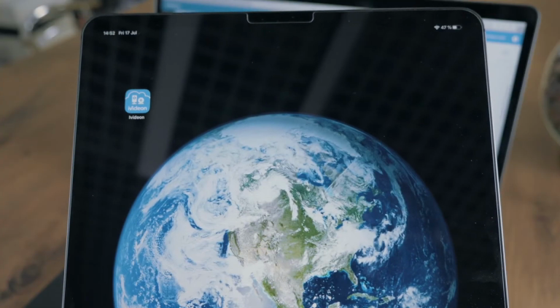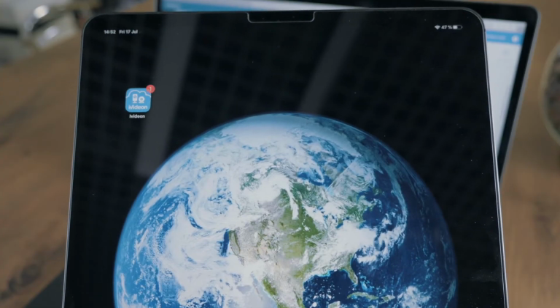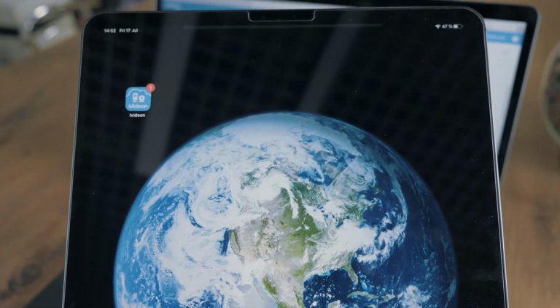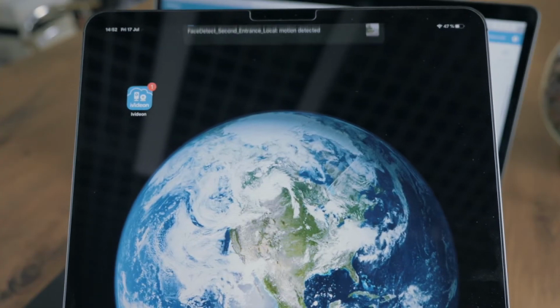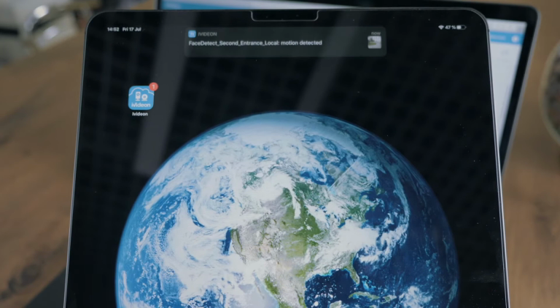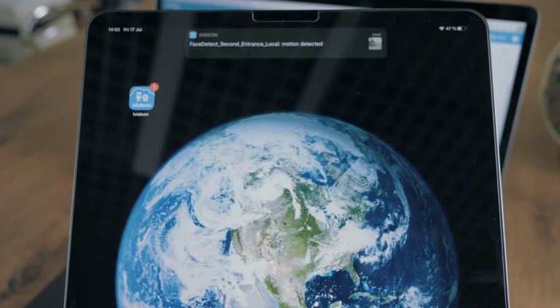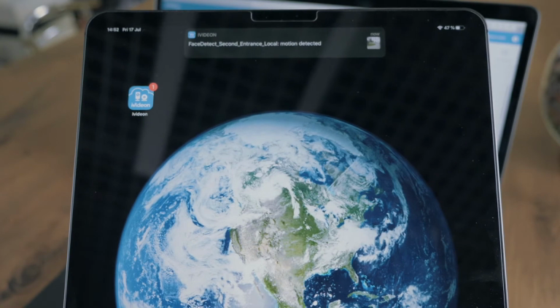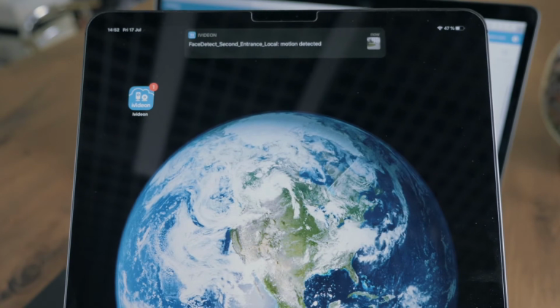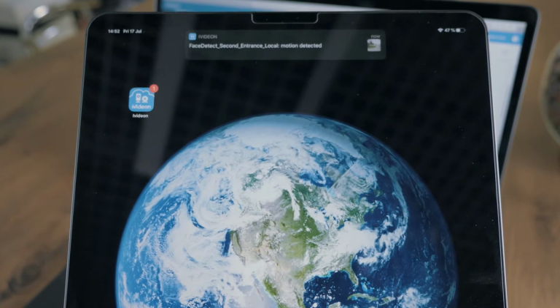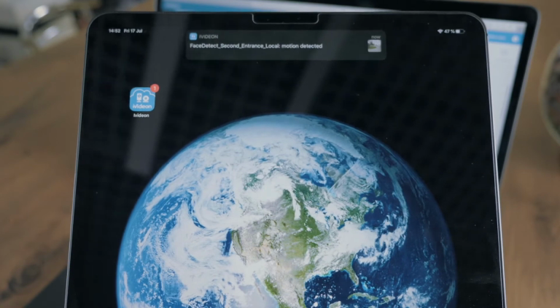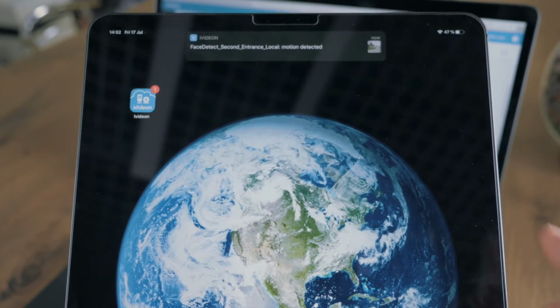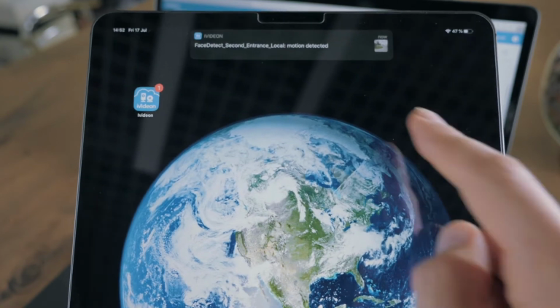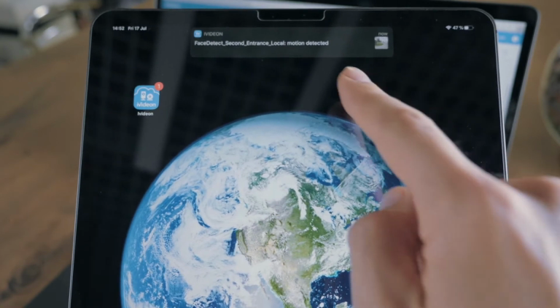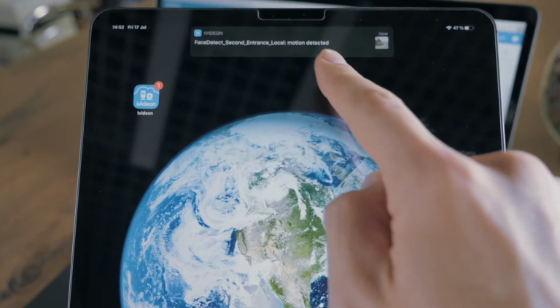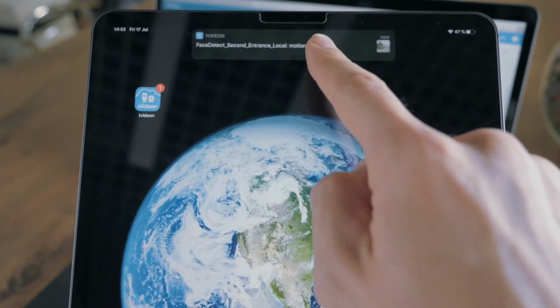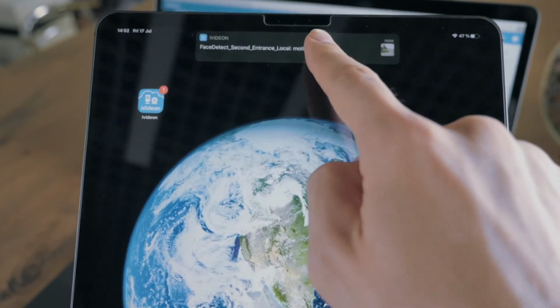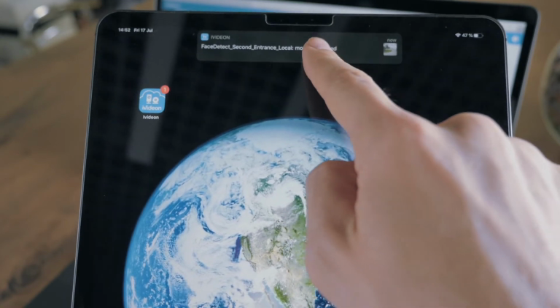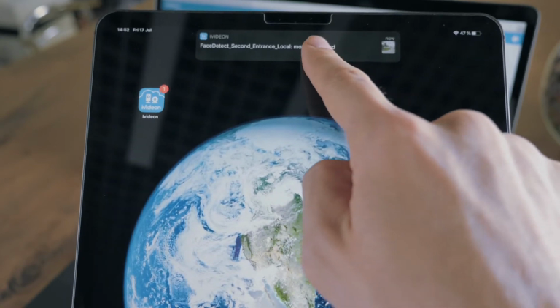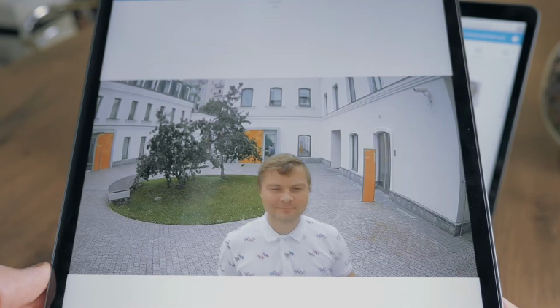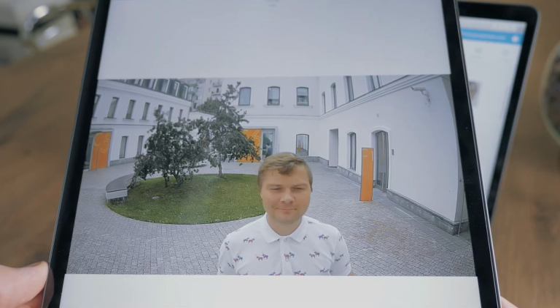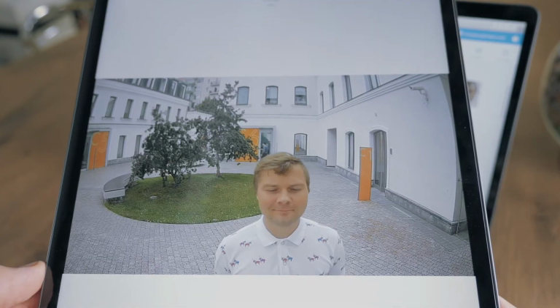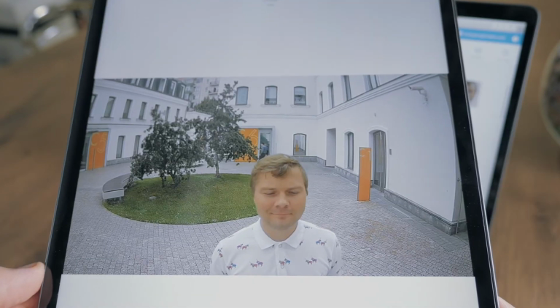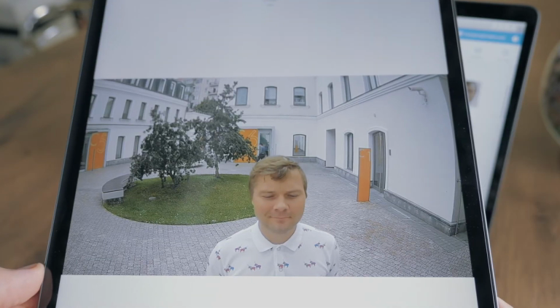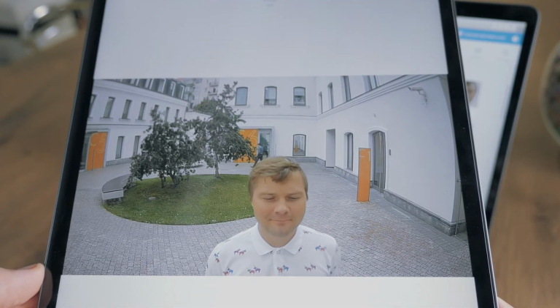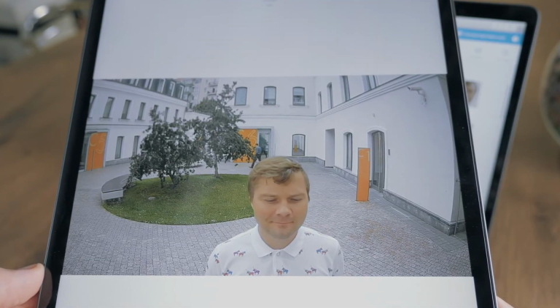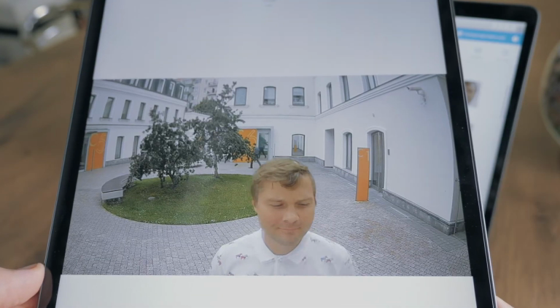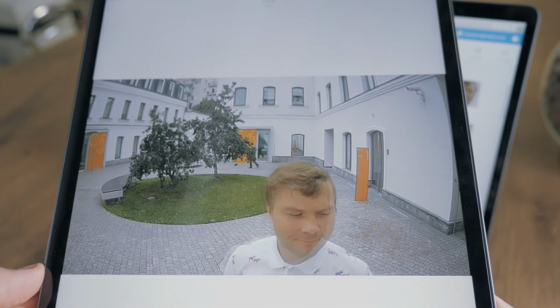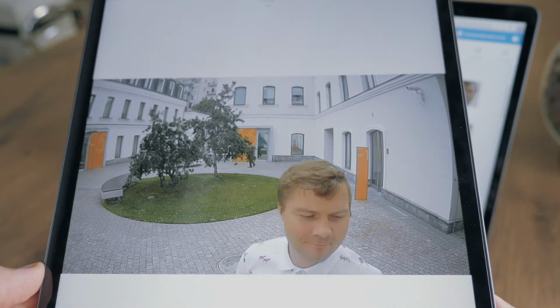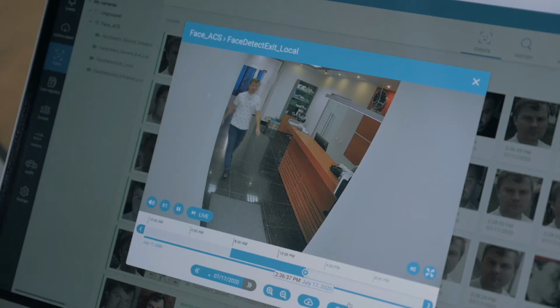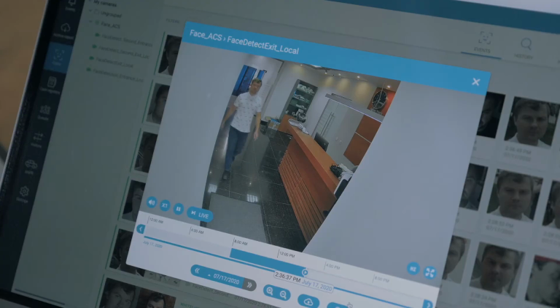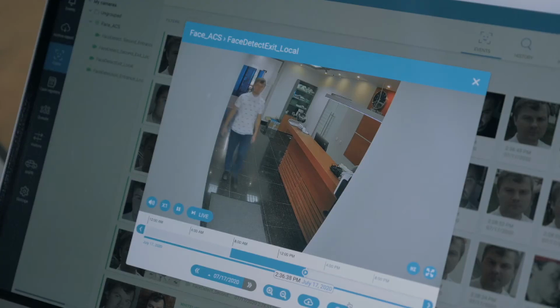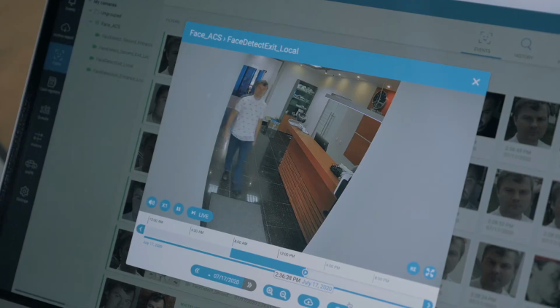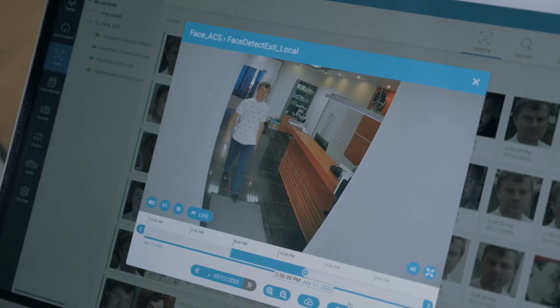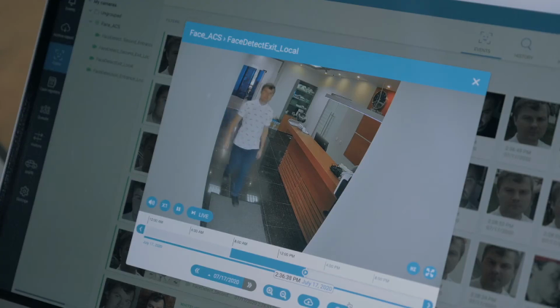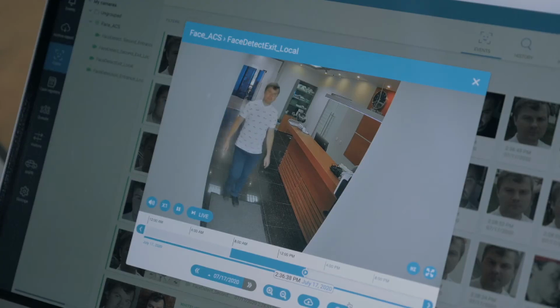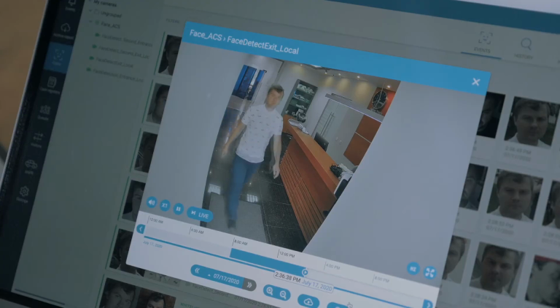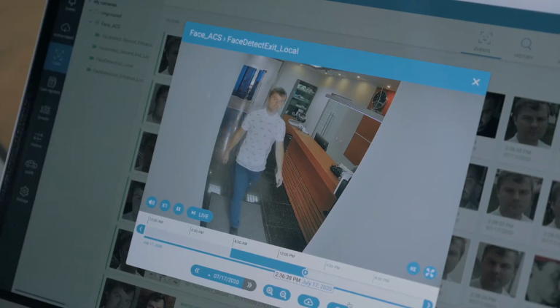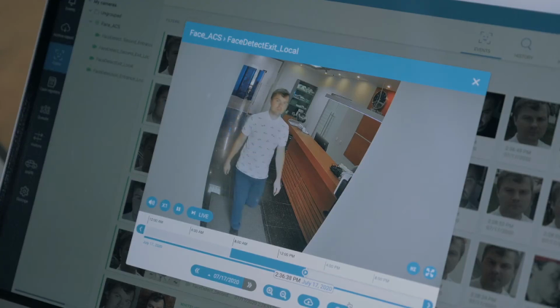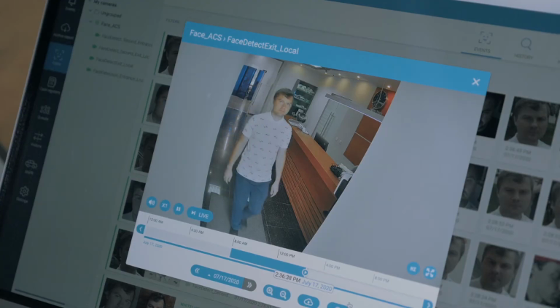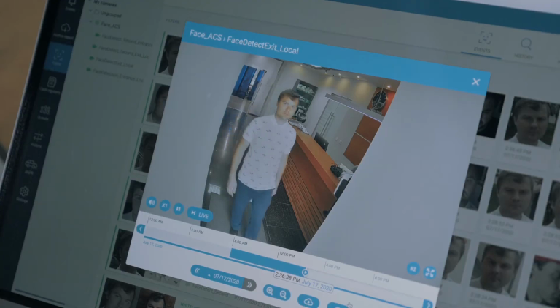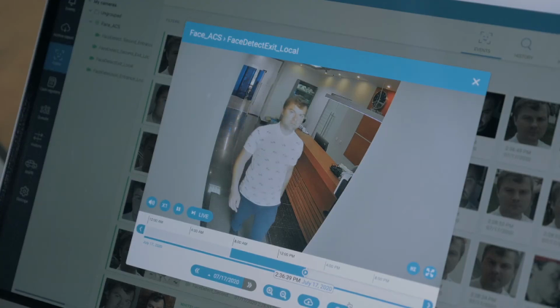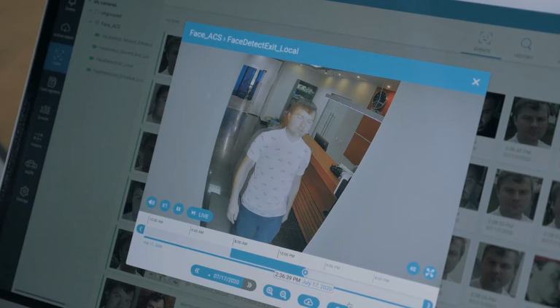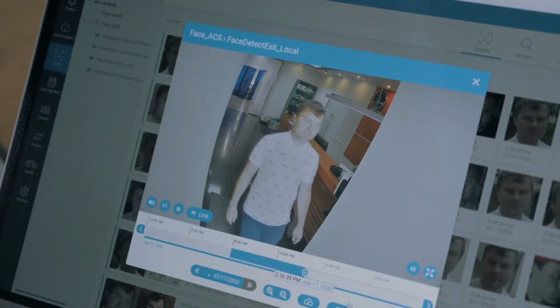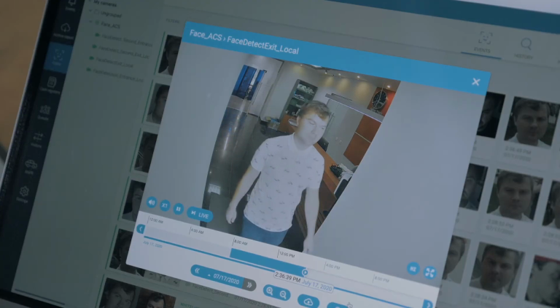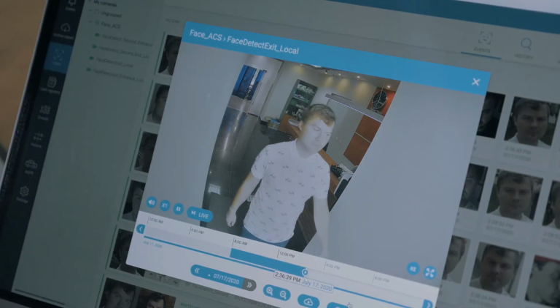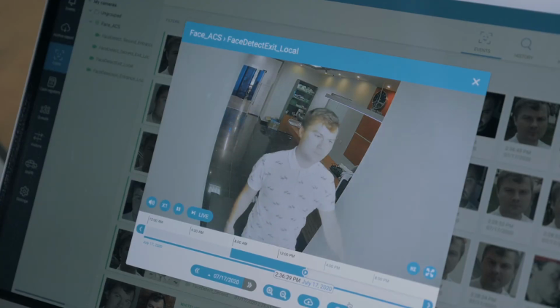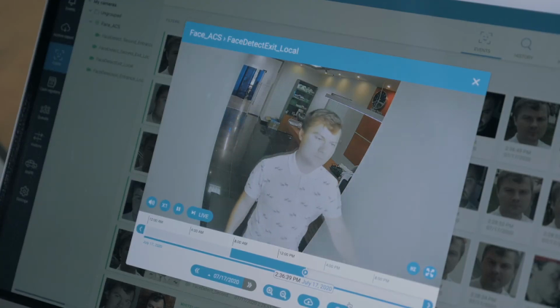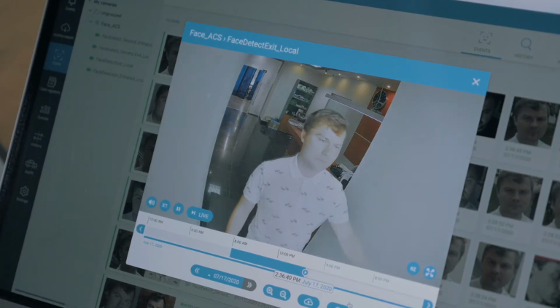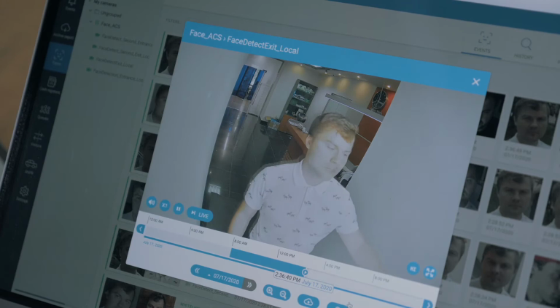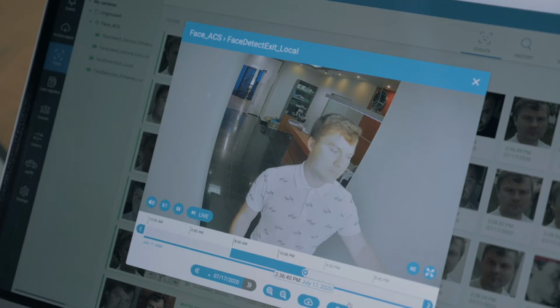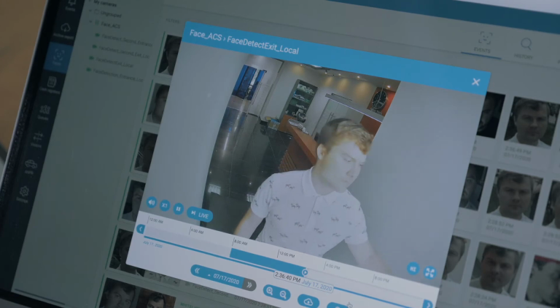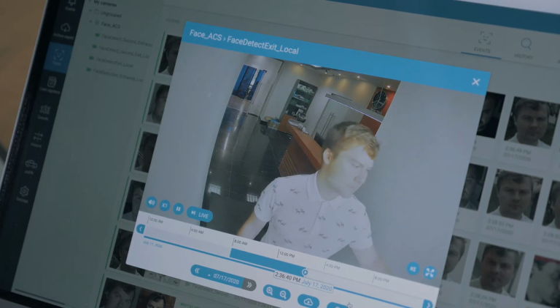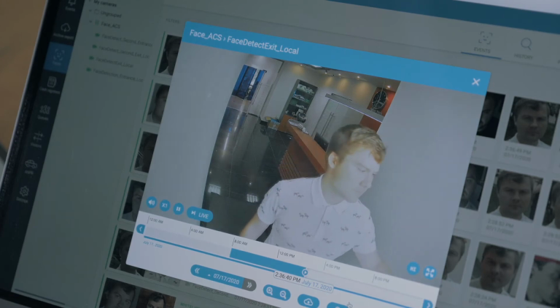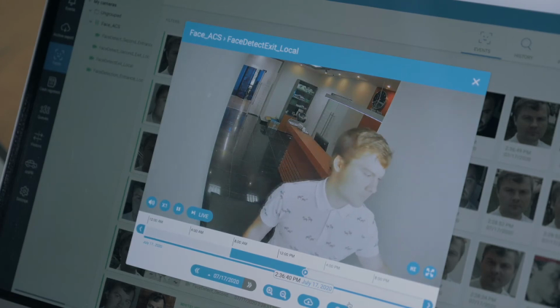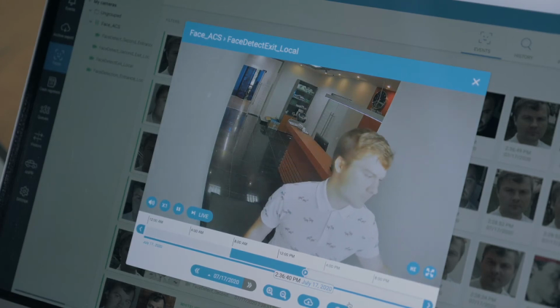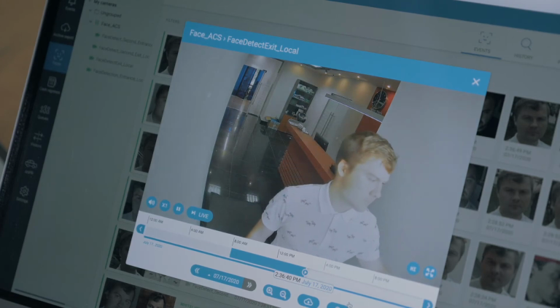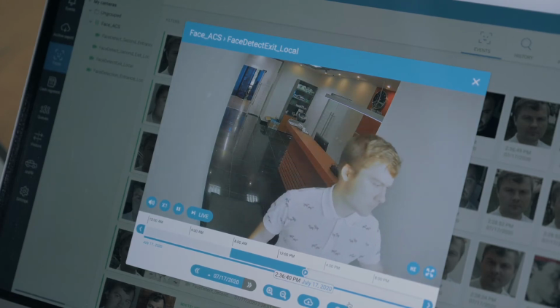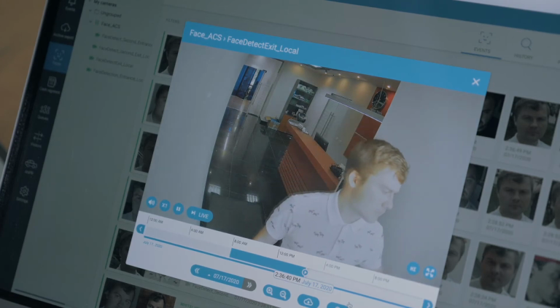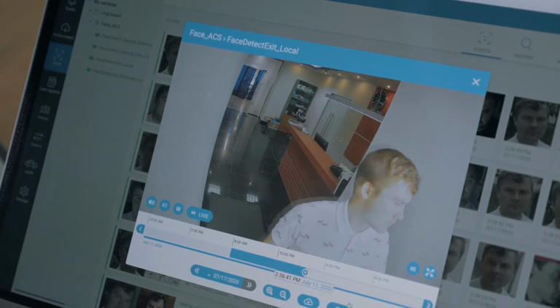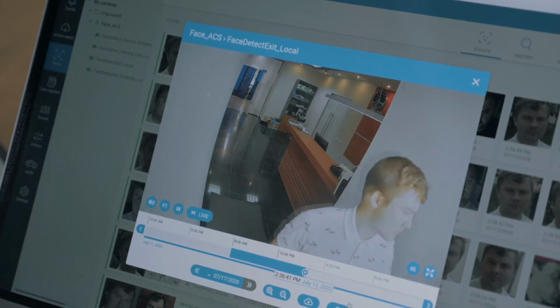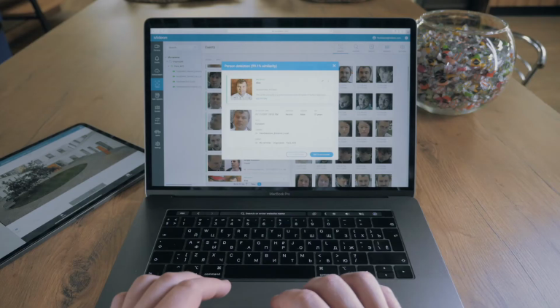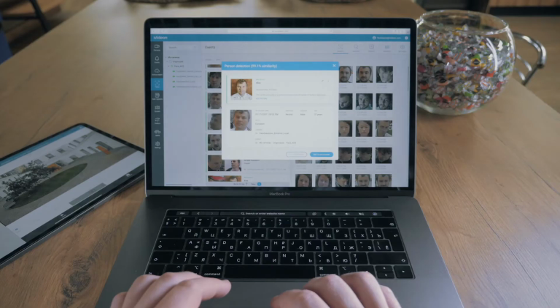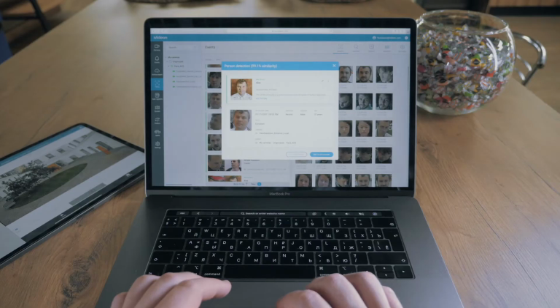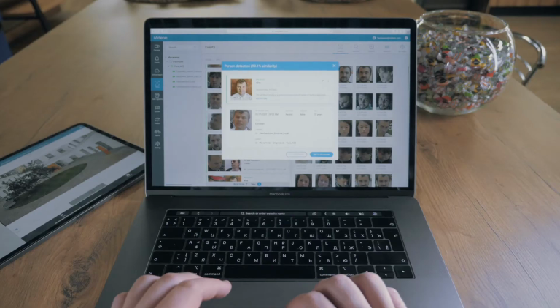You will be notified when someone has entered the premises. A video will be available for you to see the employee entering or leaving the office.